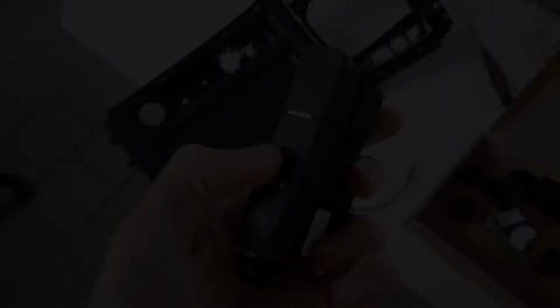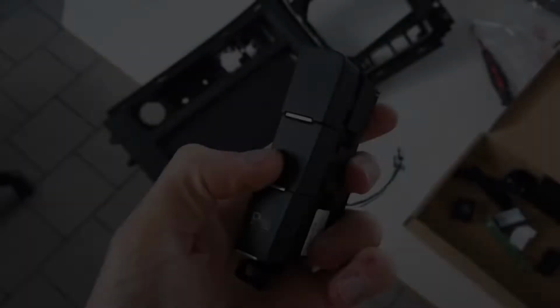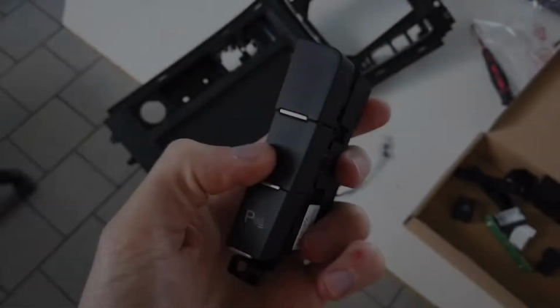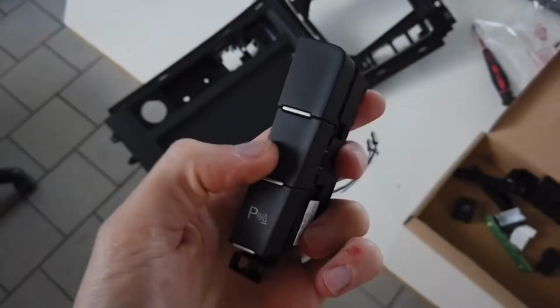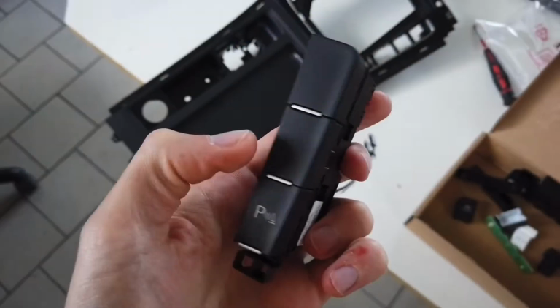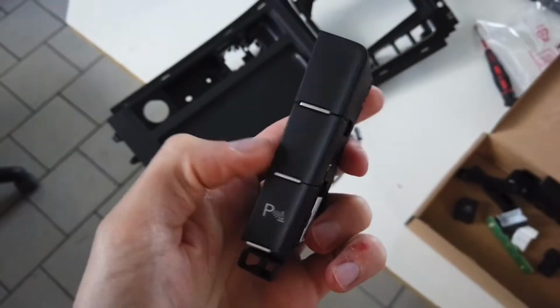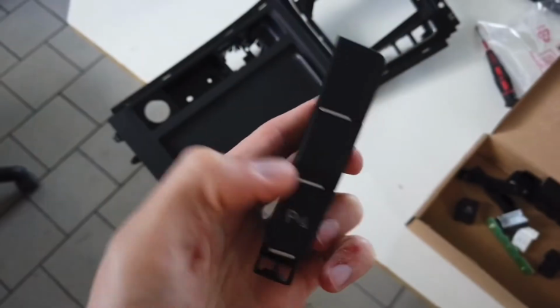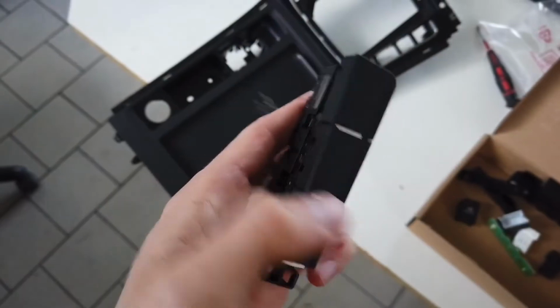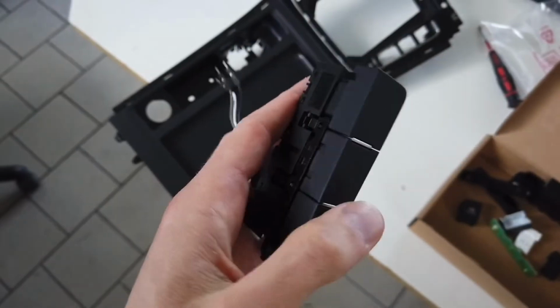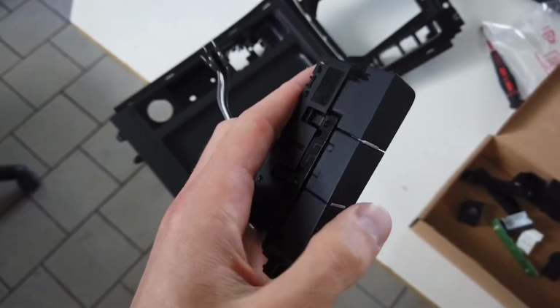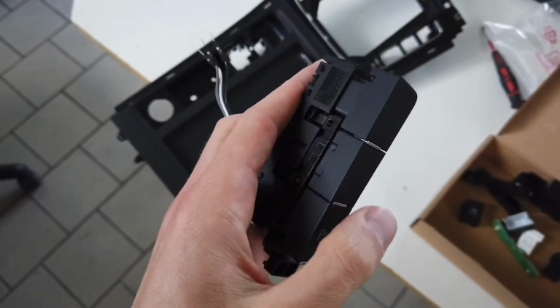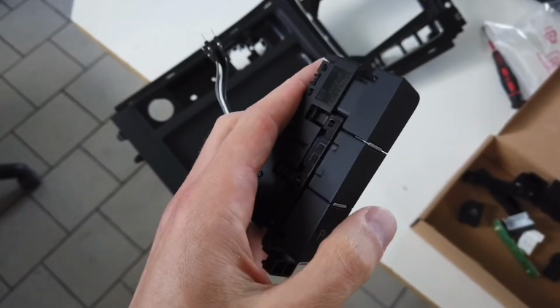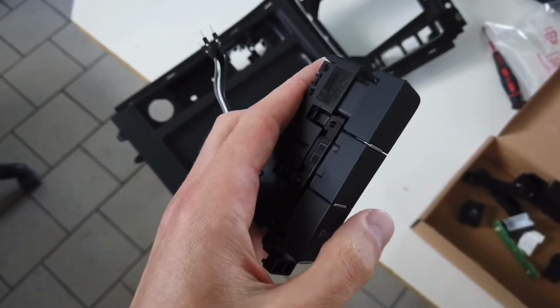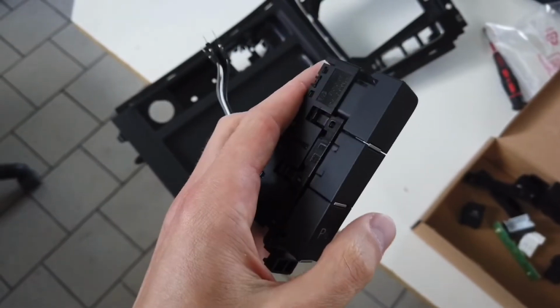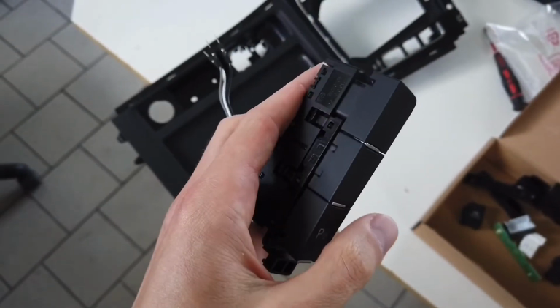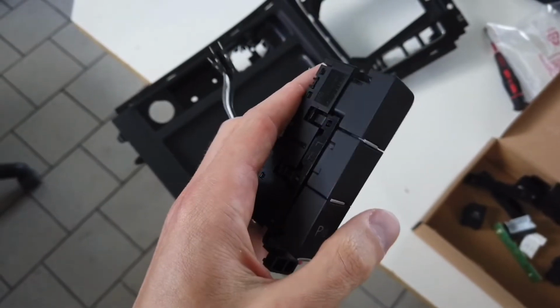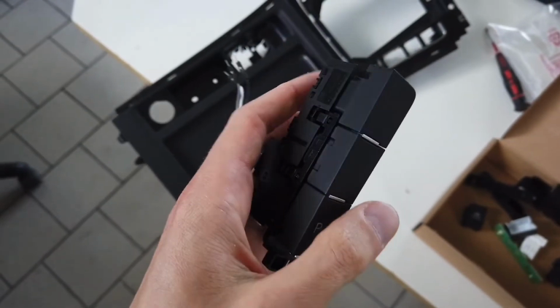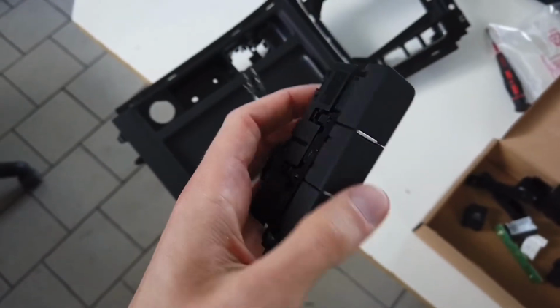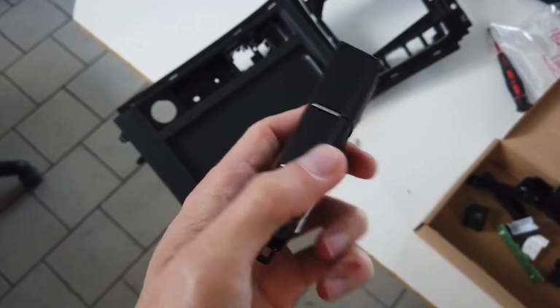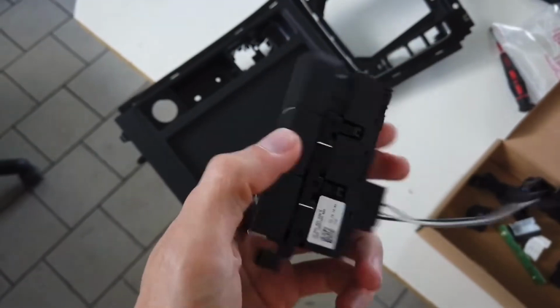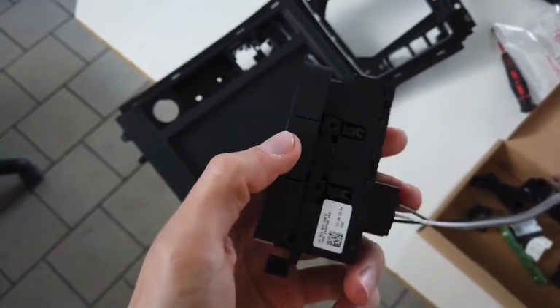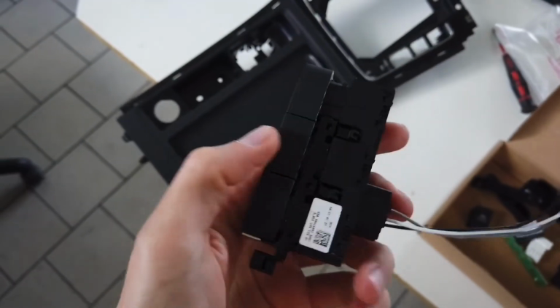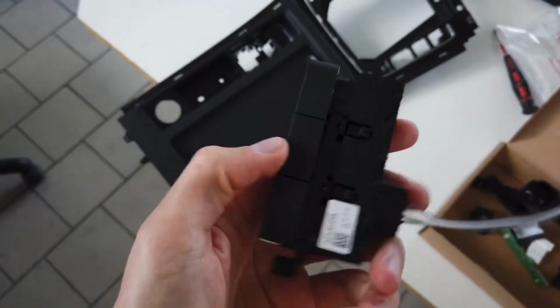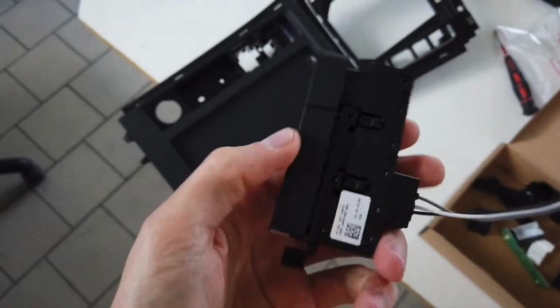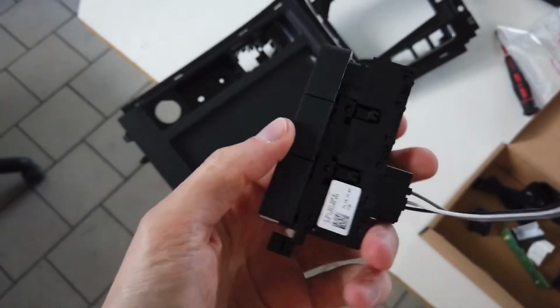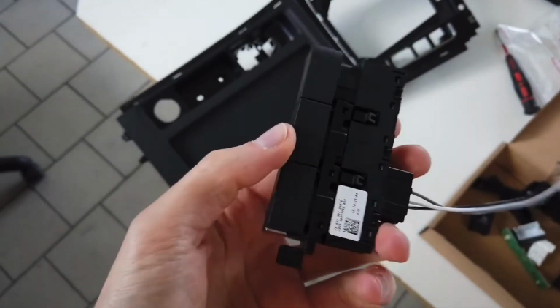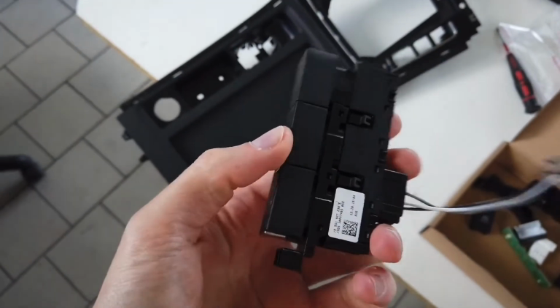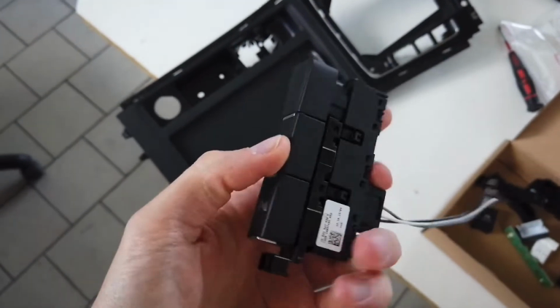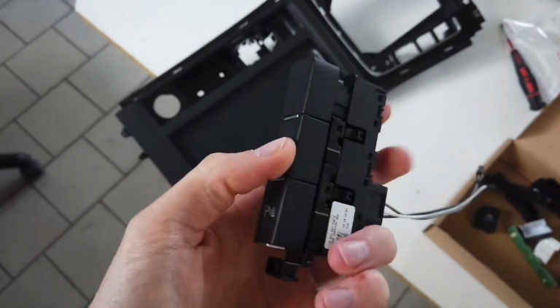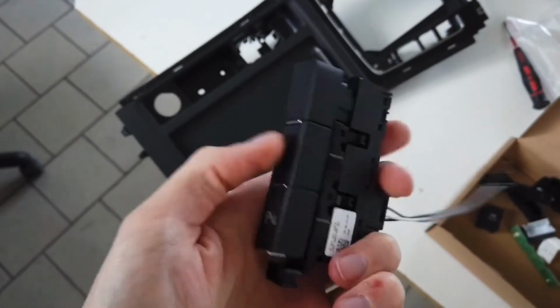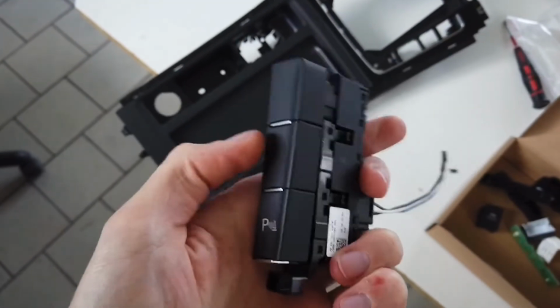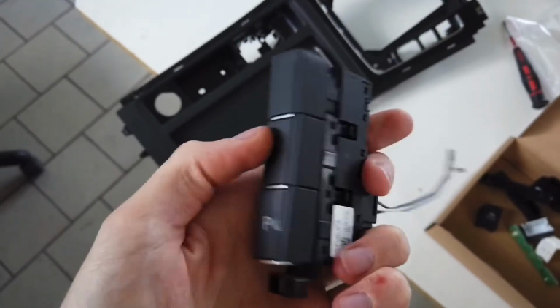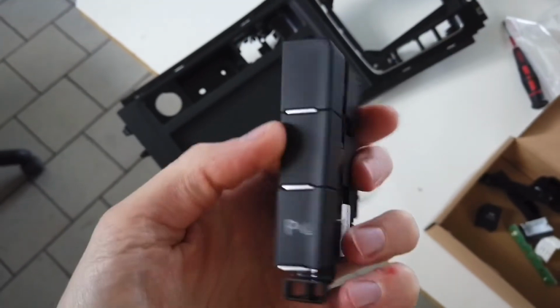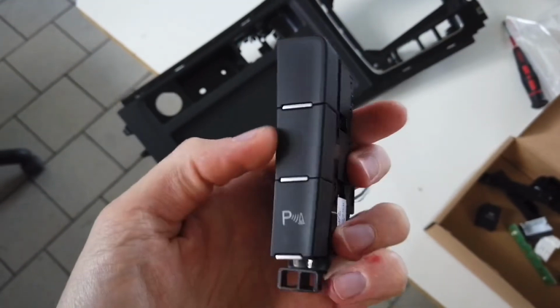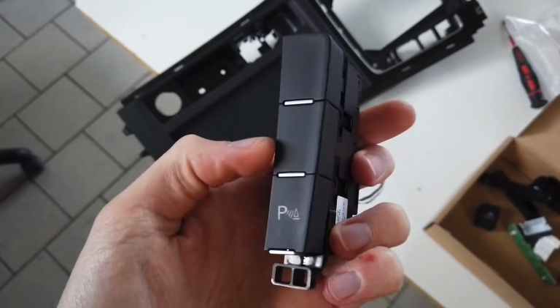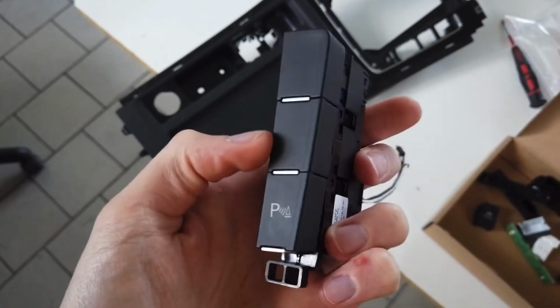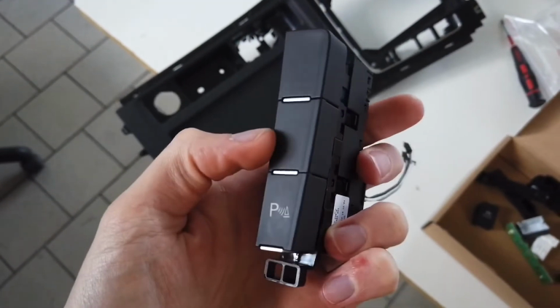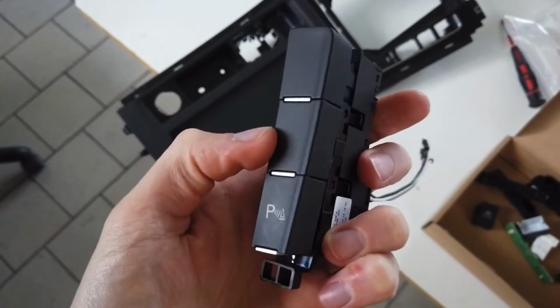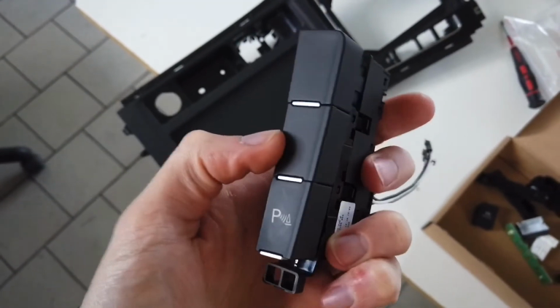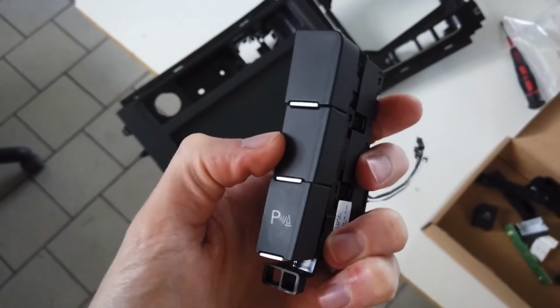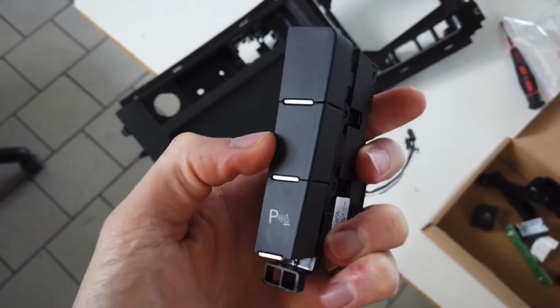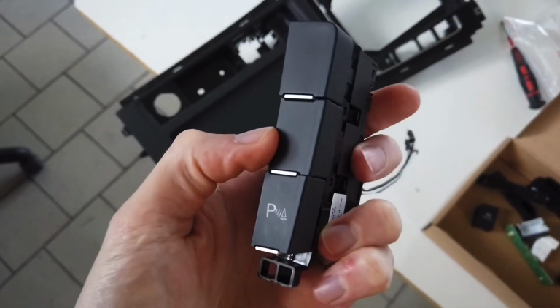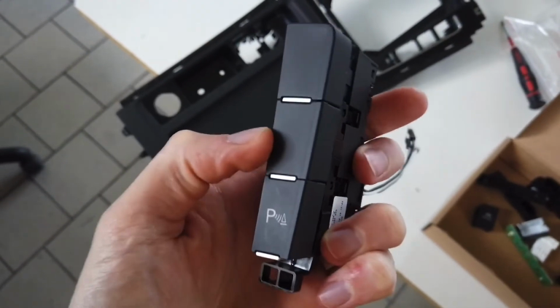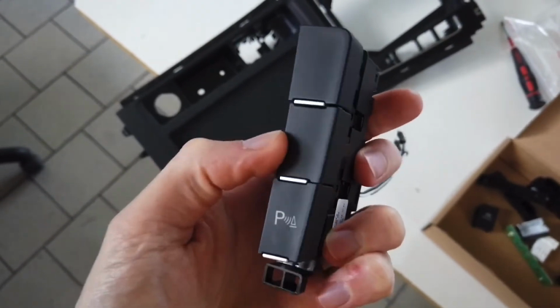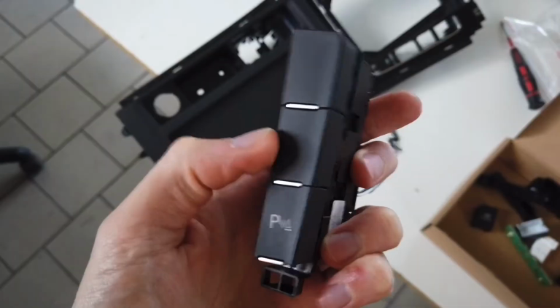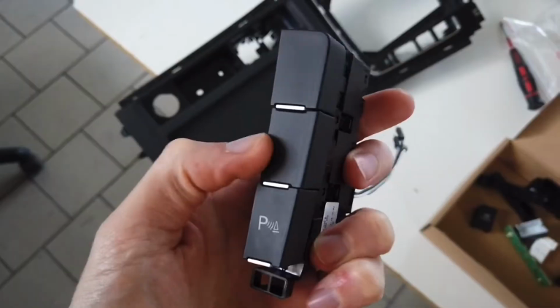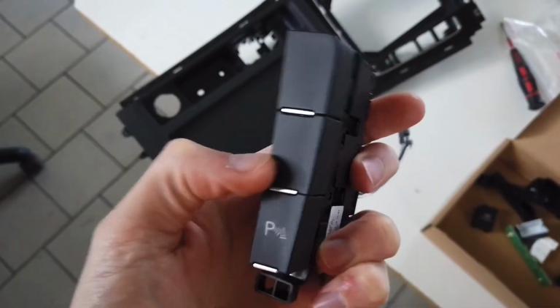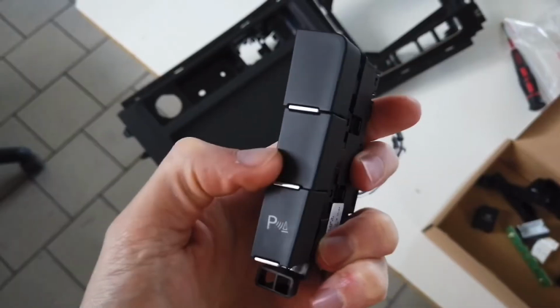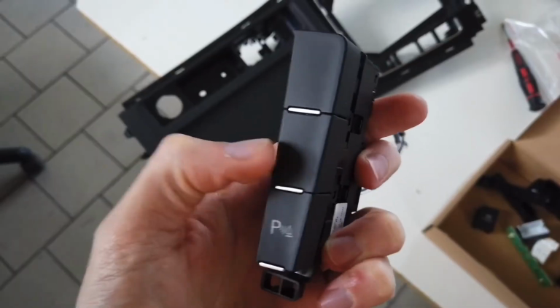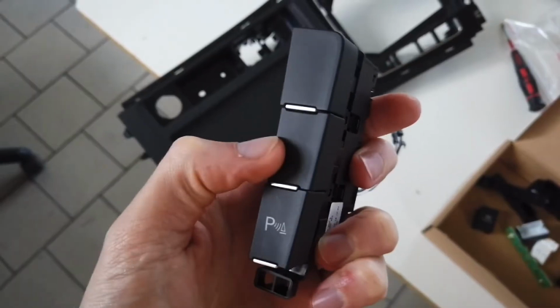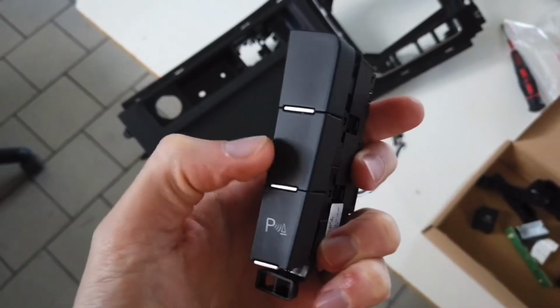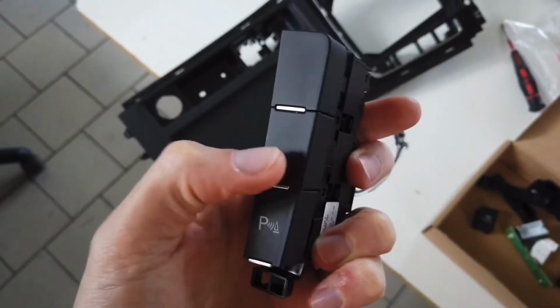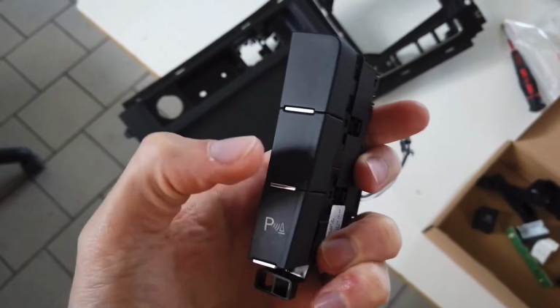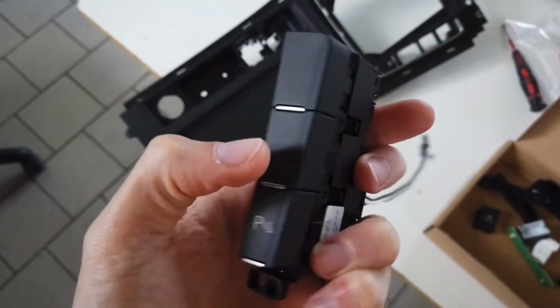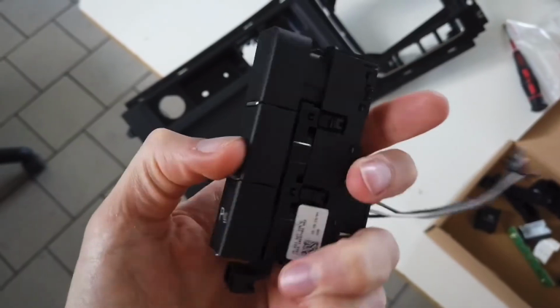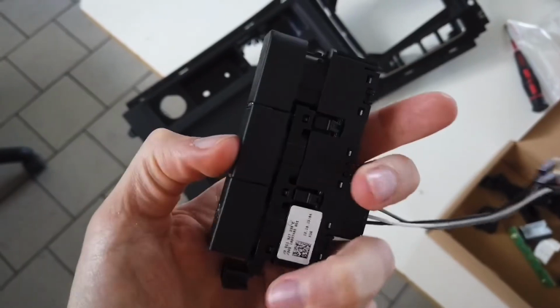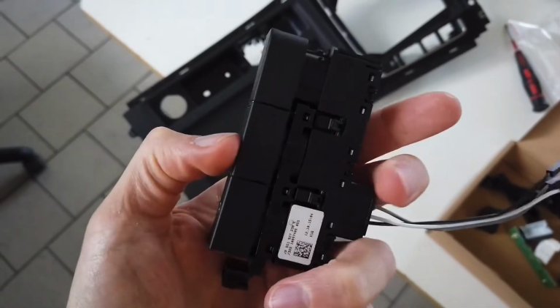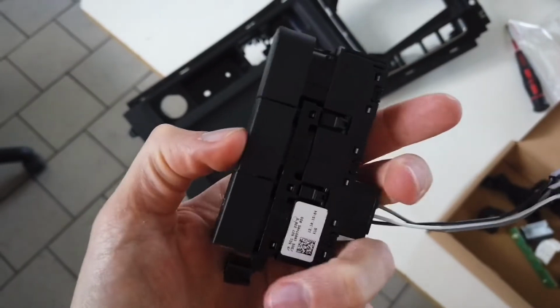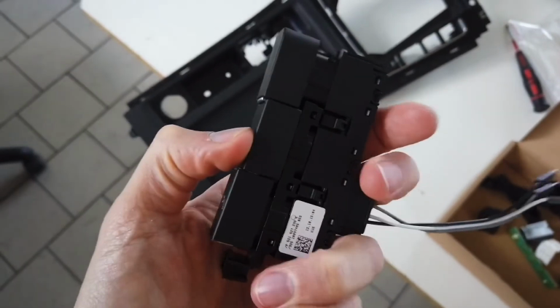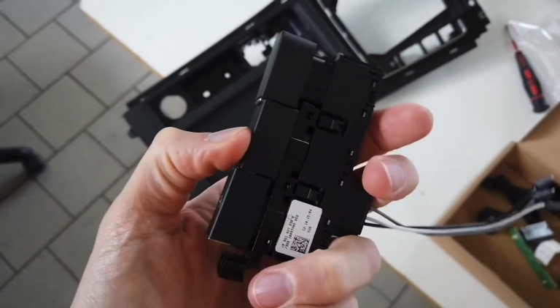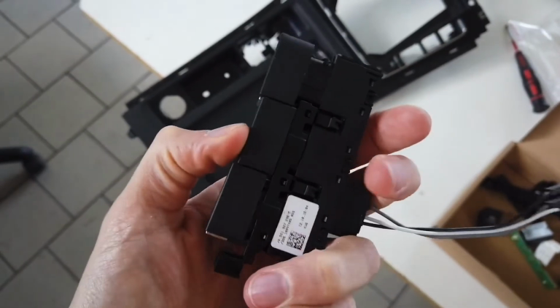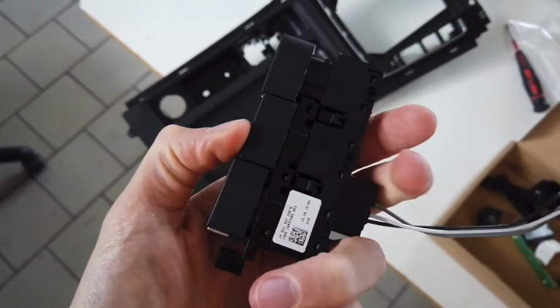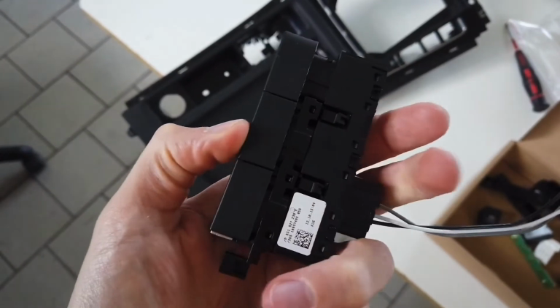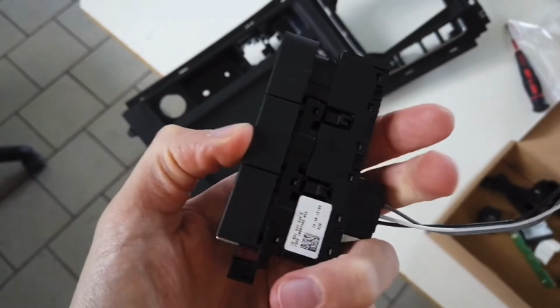Hey guys! Today I want to share with you some information about how to enable the dead button in Golf Mark 7.